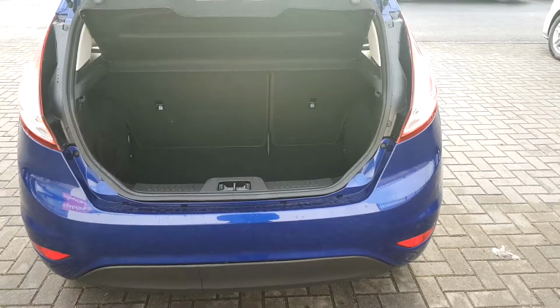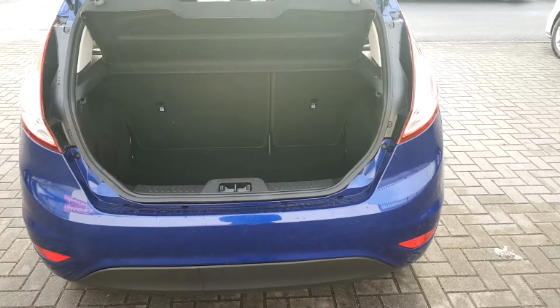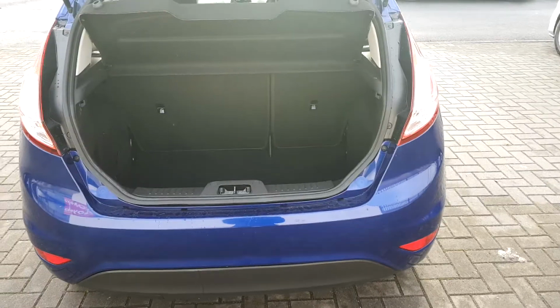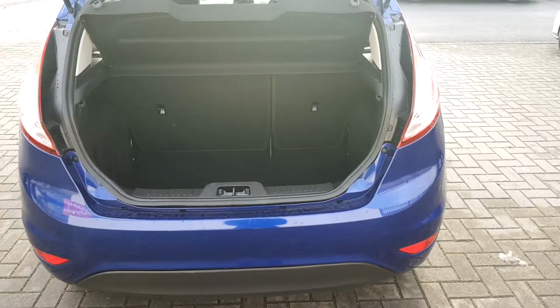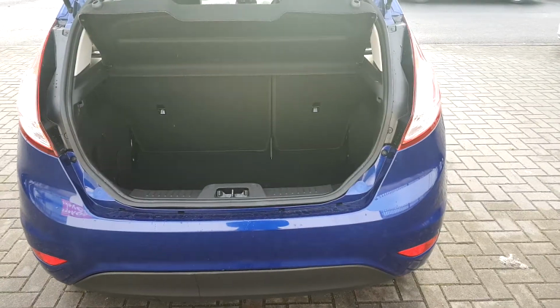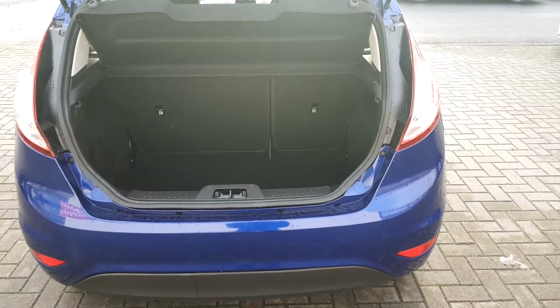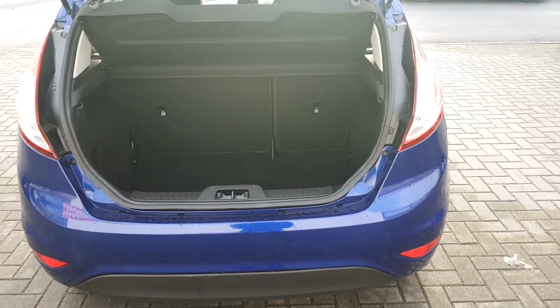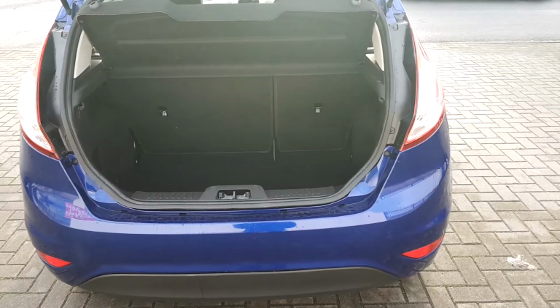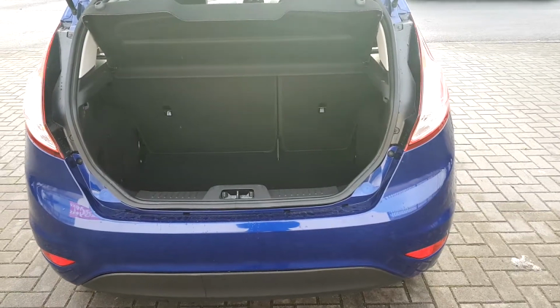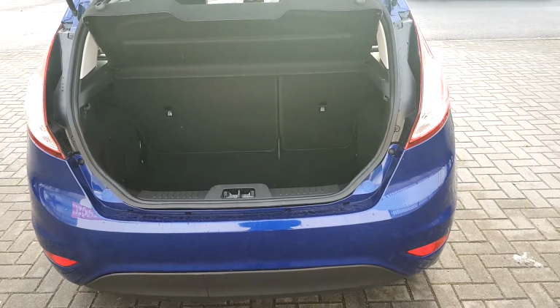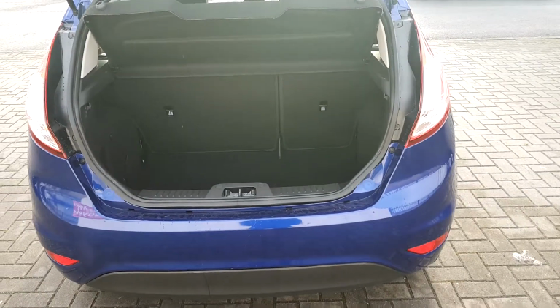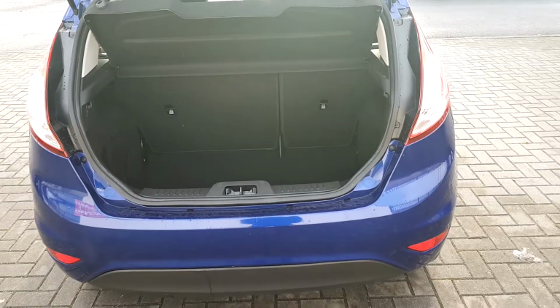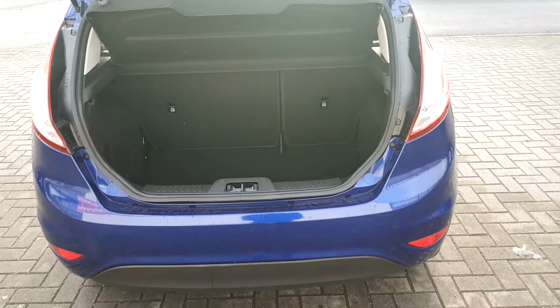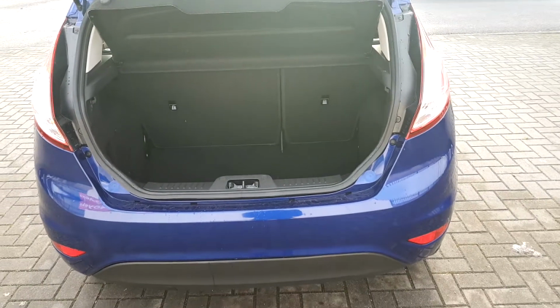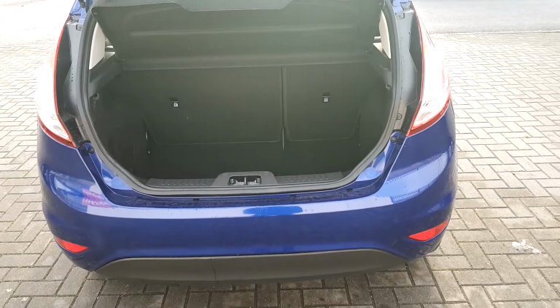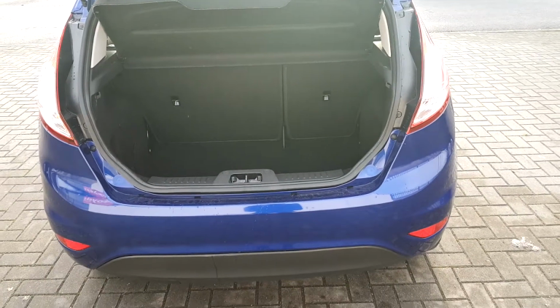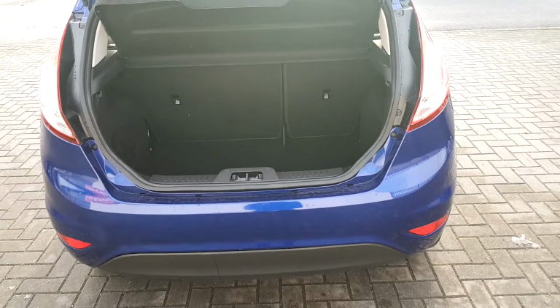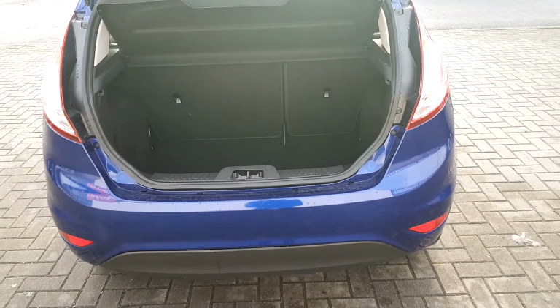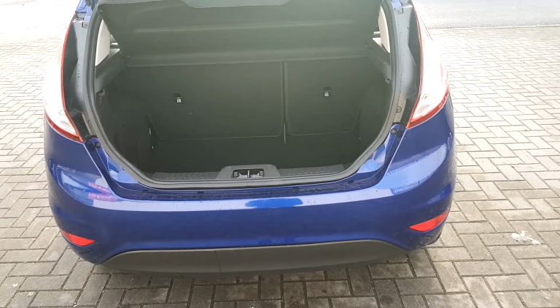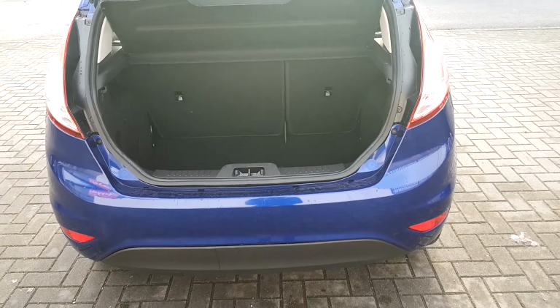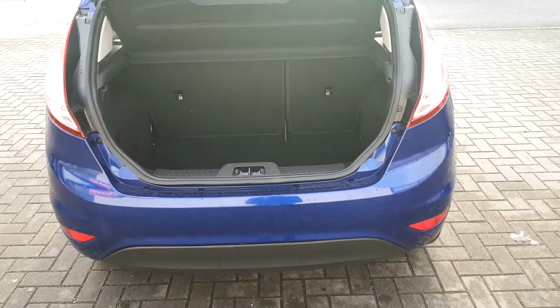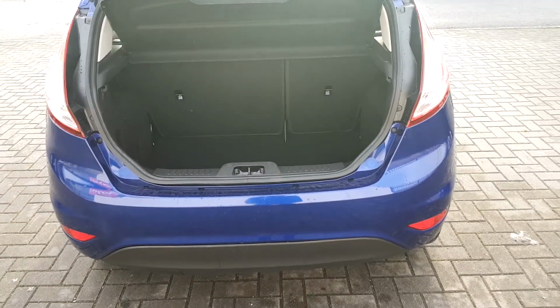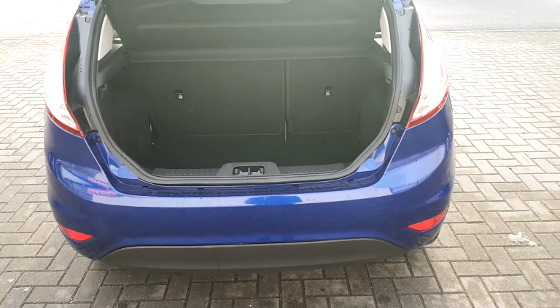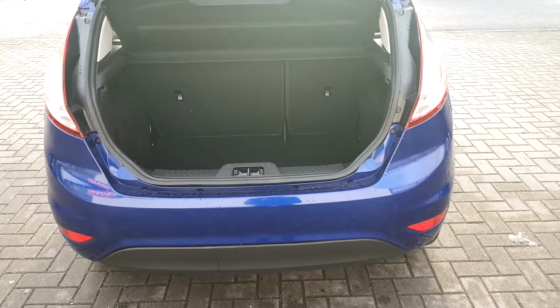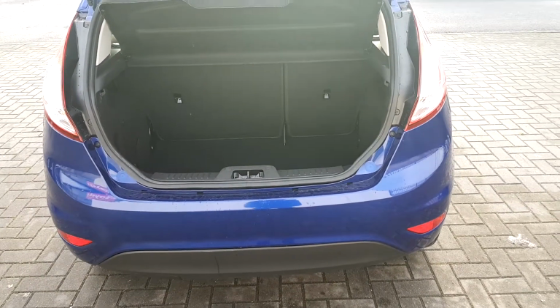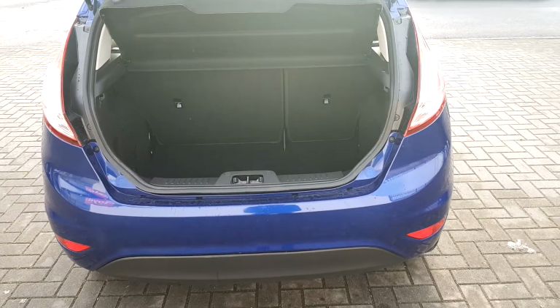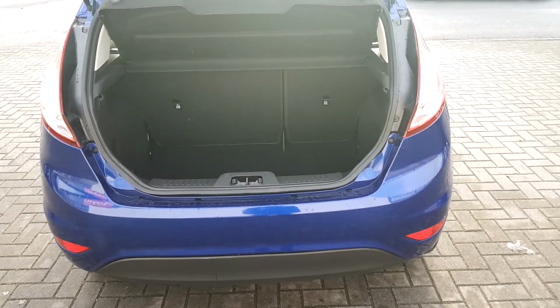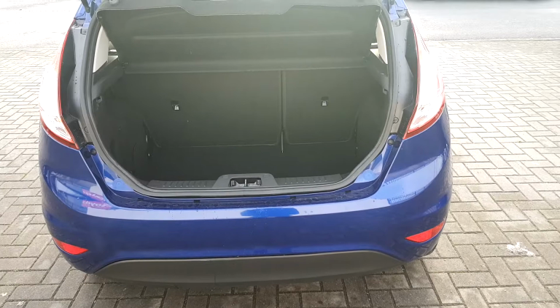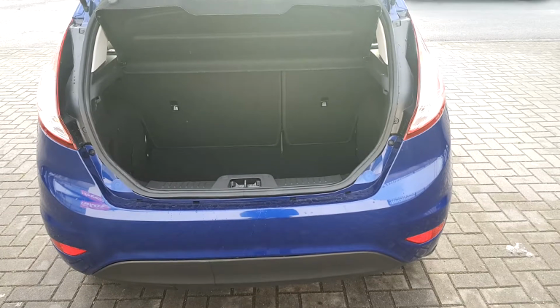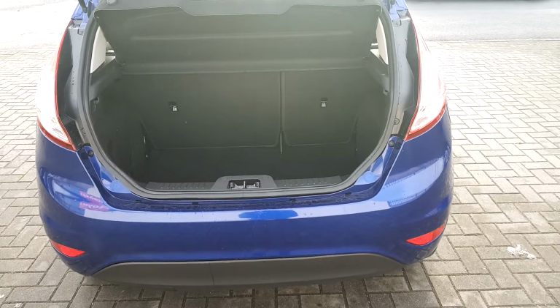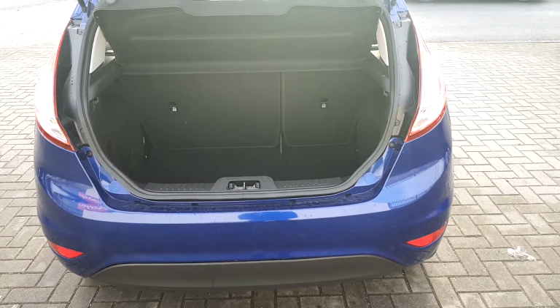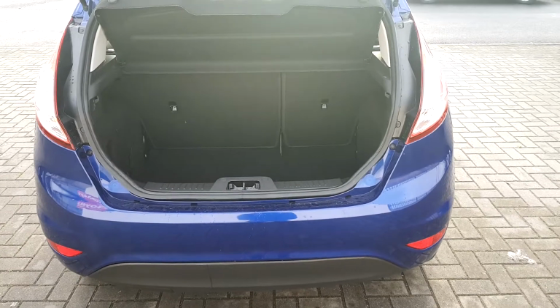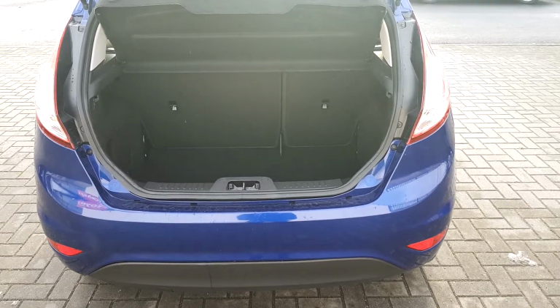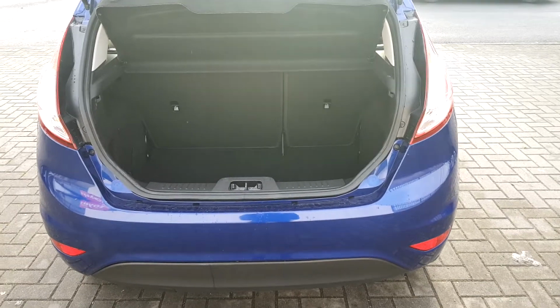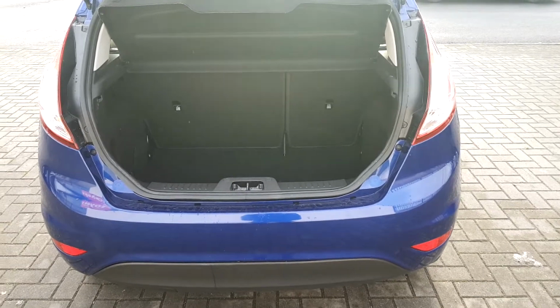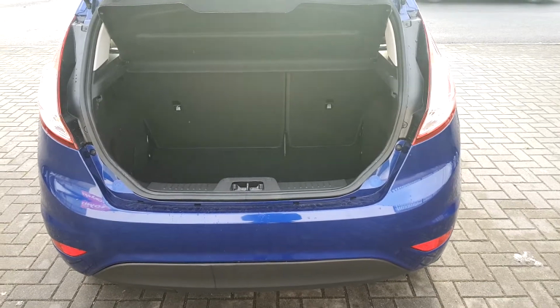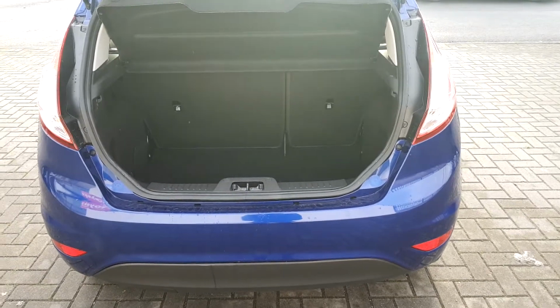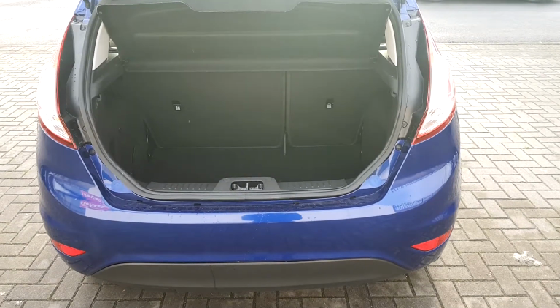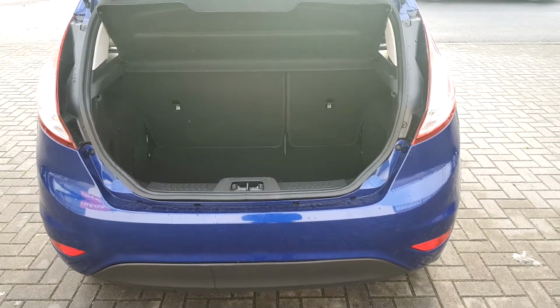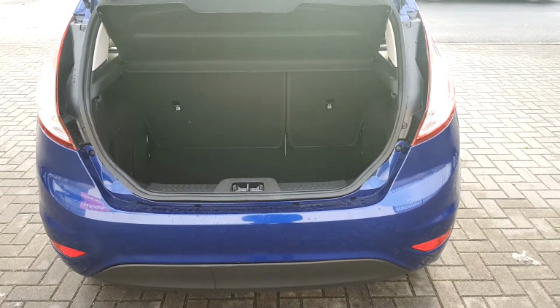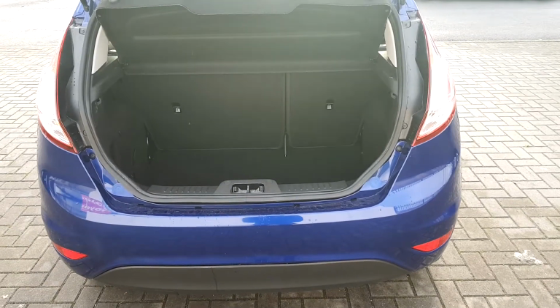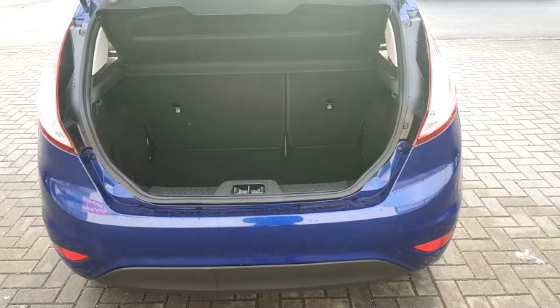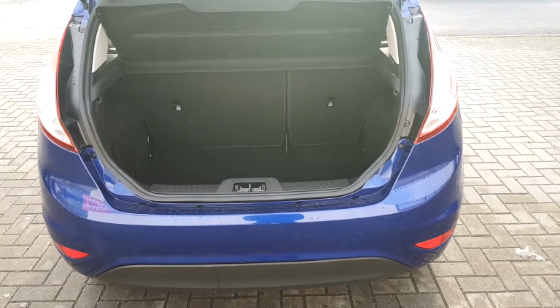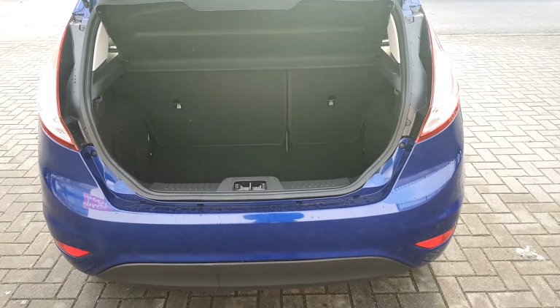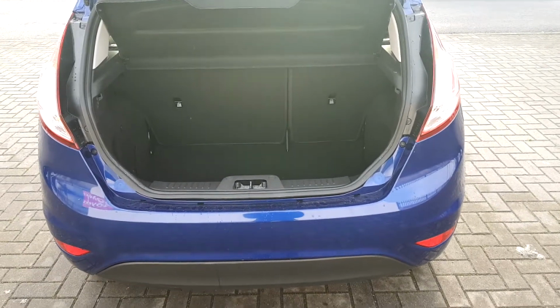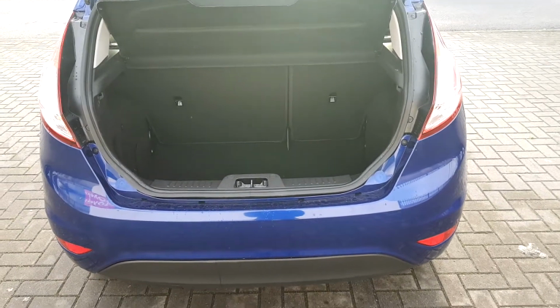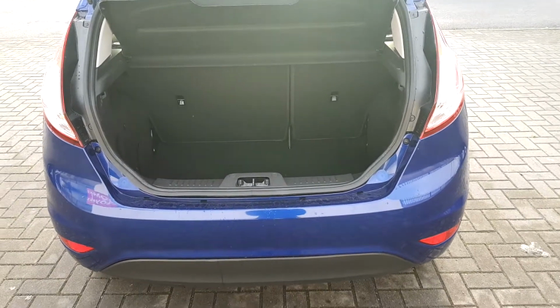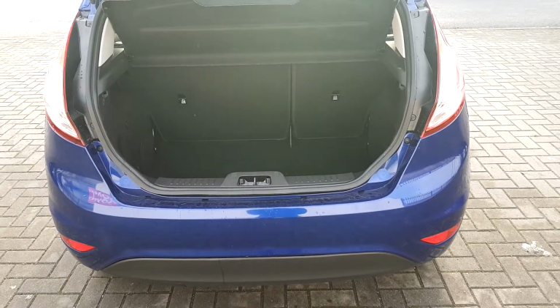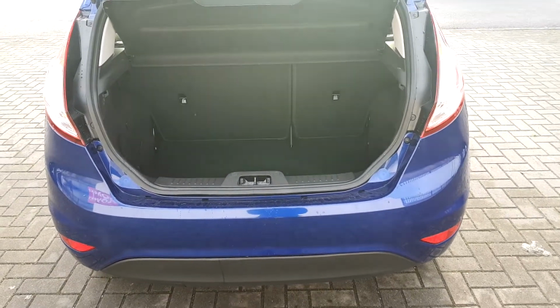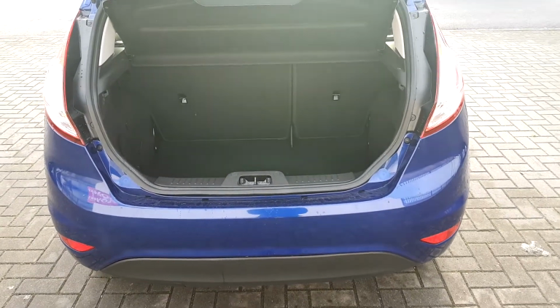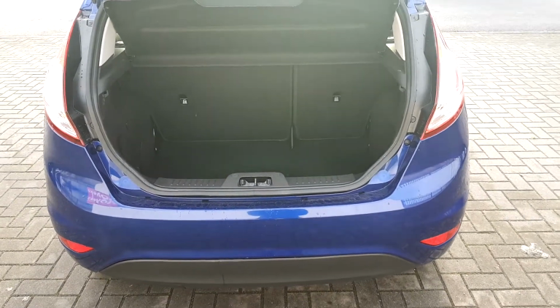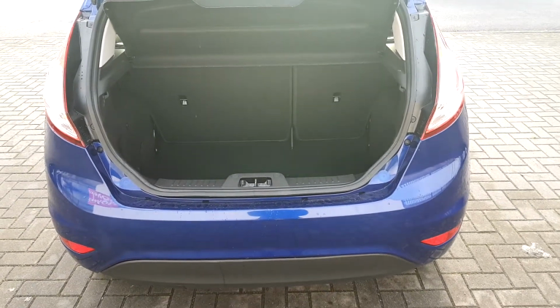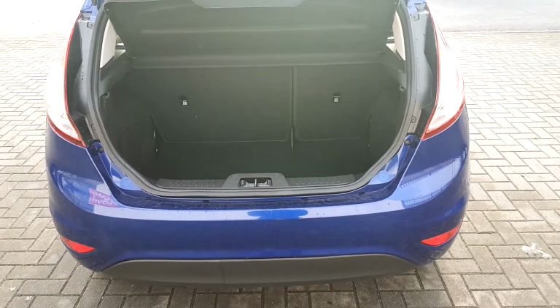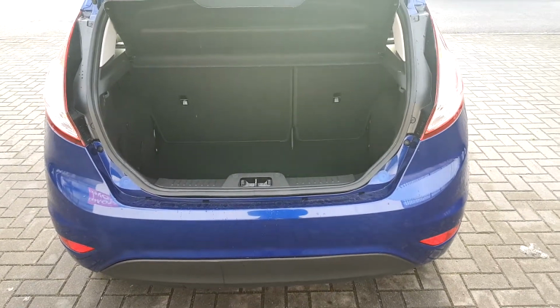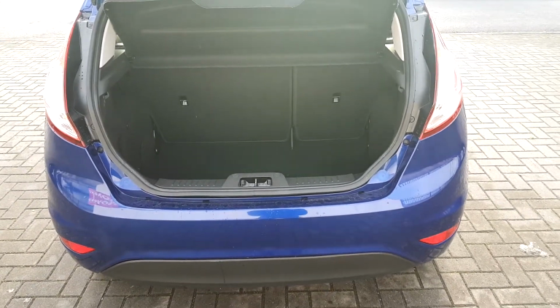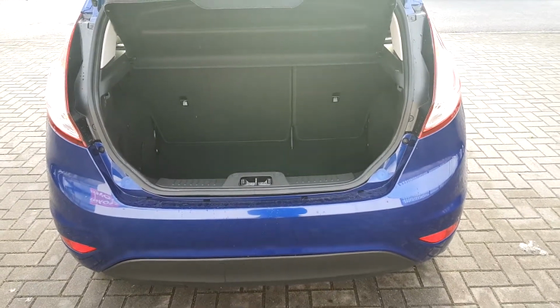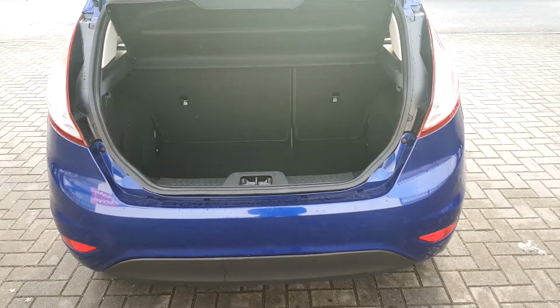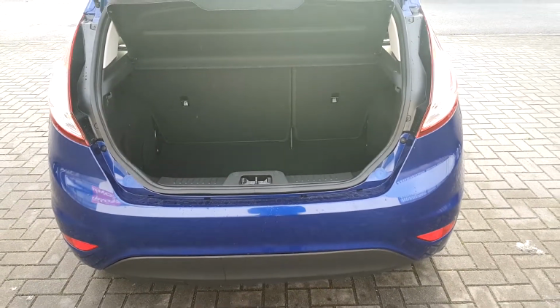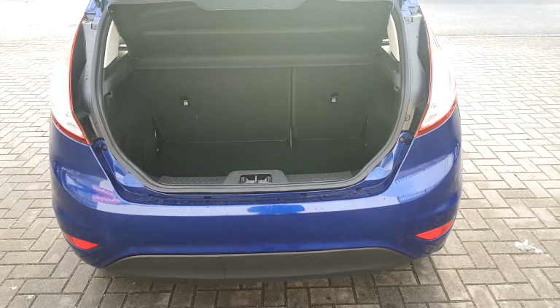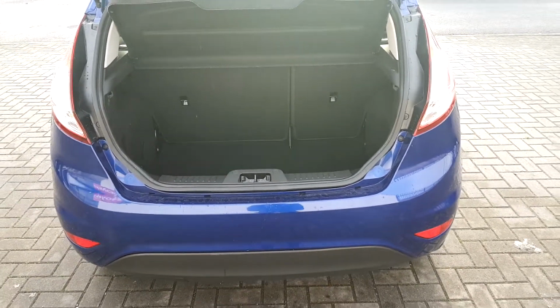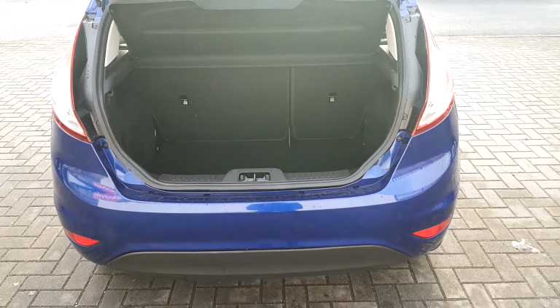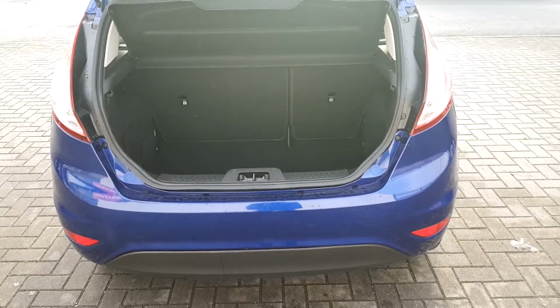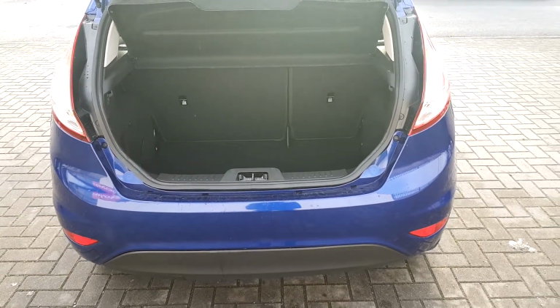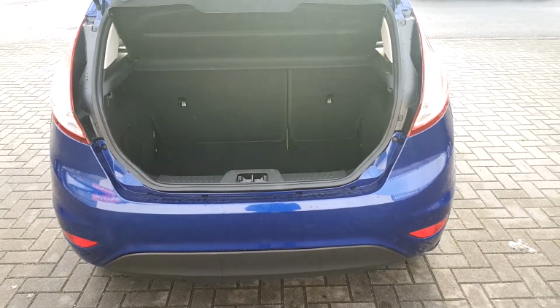Inside the boot, for such a small hatchback, we can see that the boot is spacious. The car is finished in a lovely blue colour.